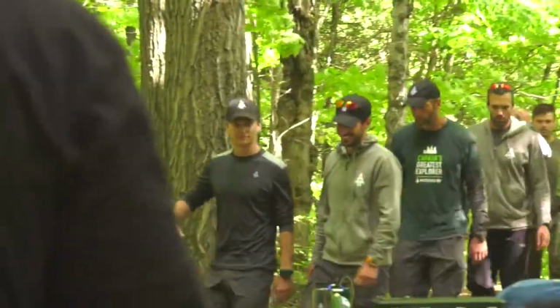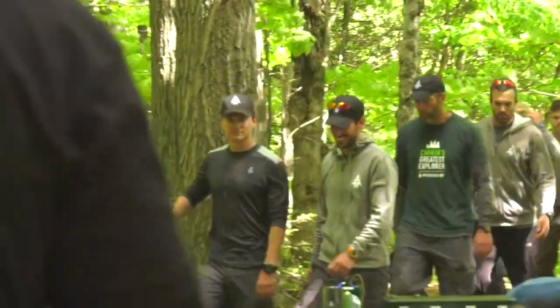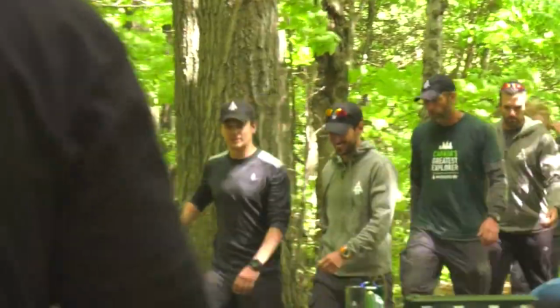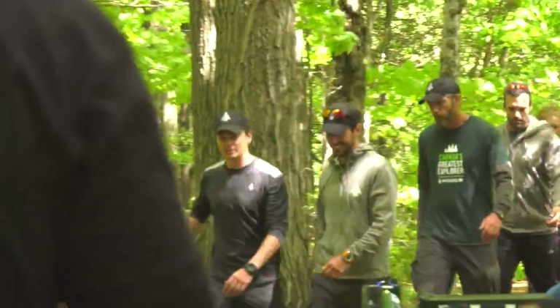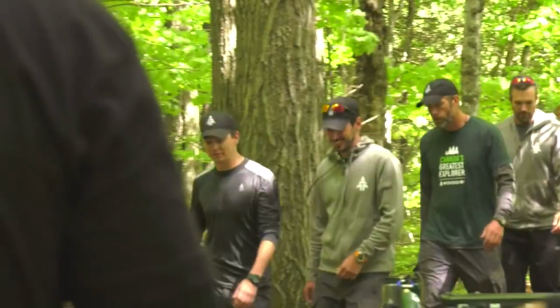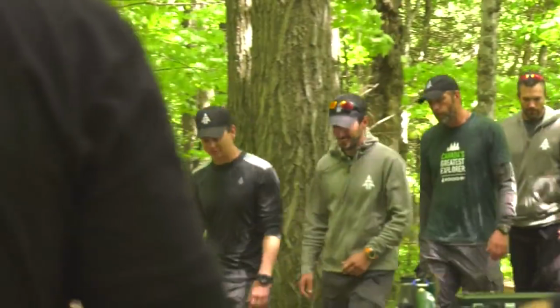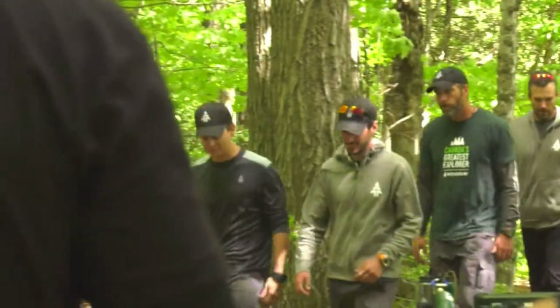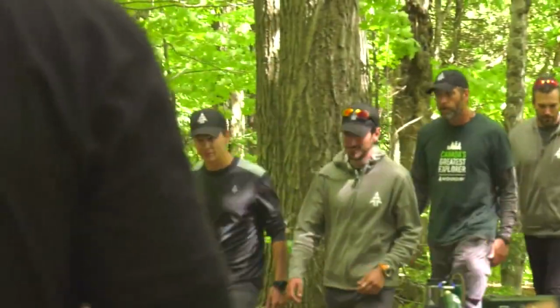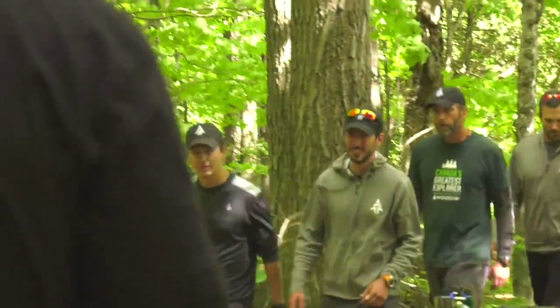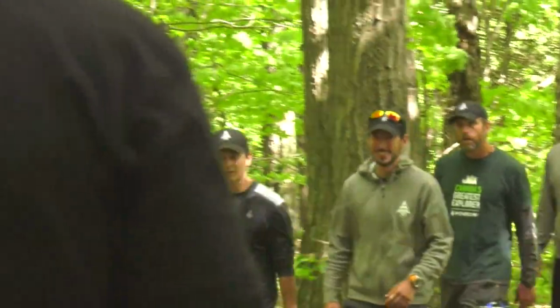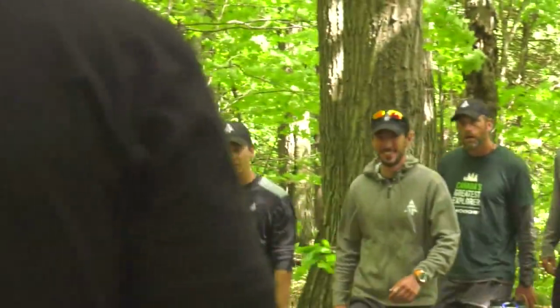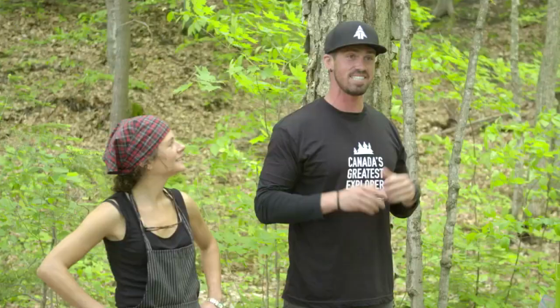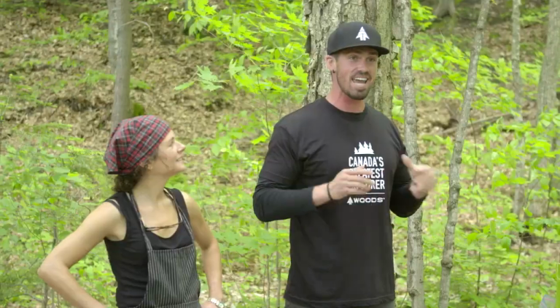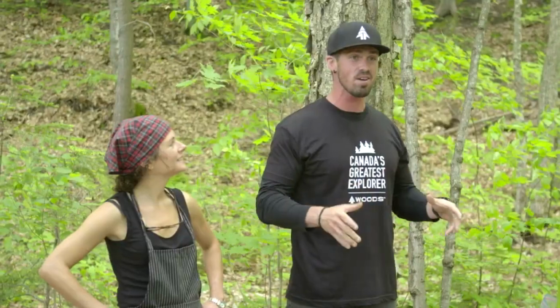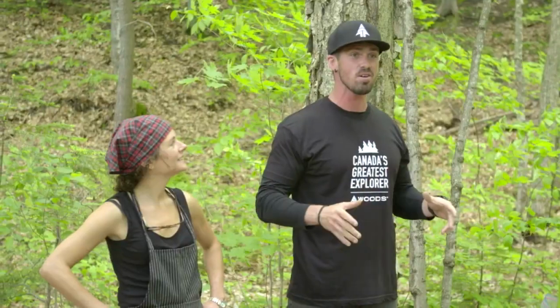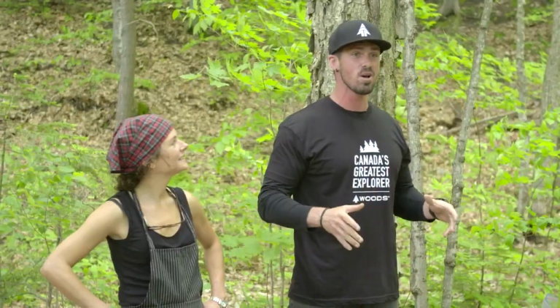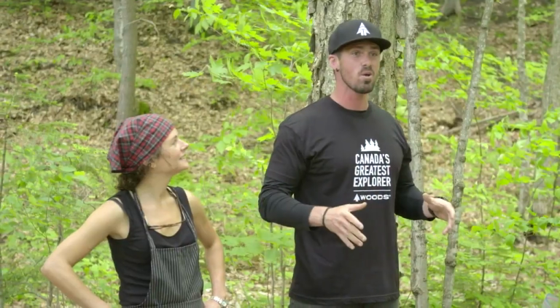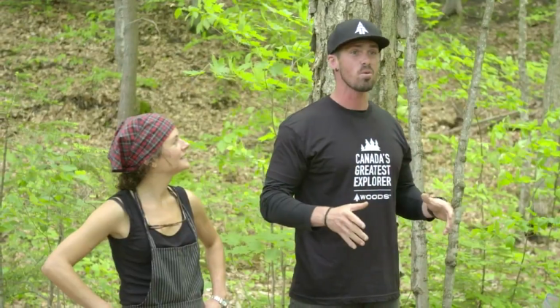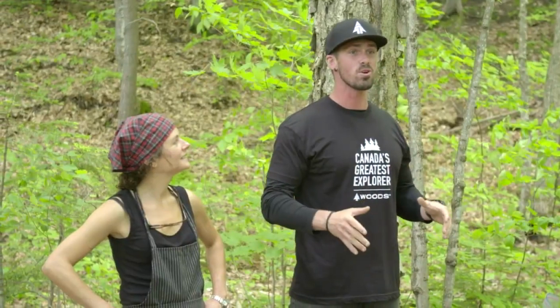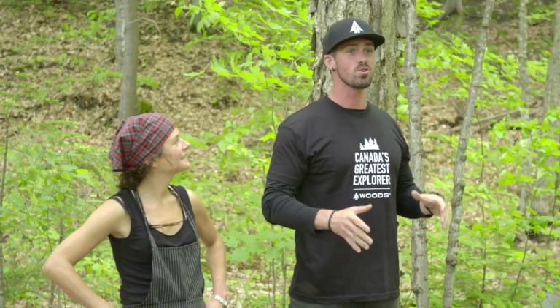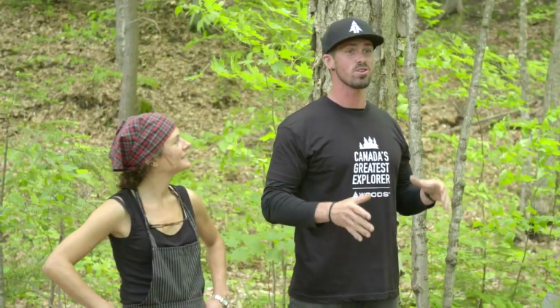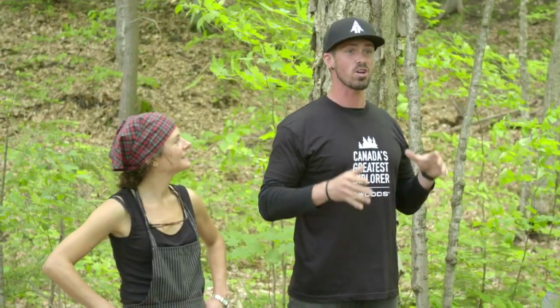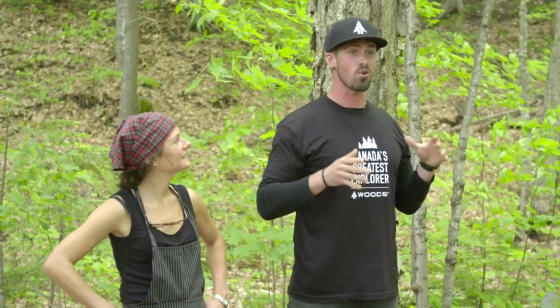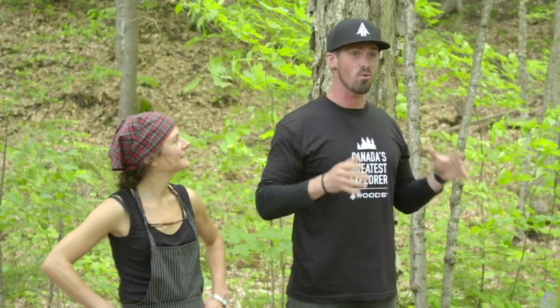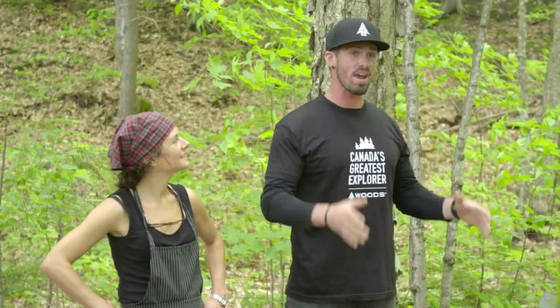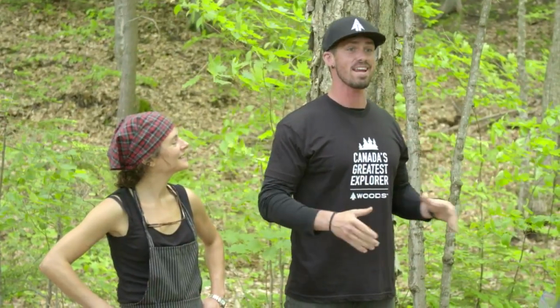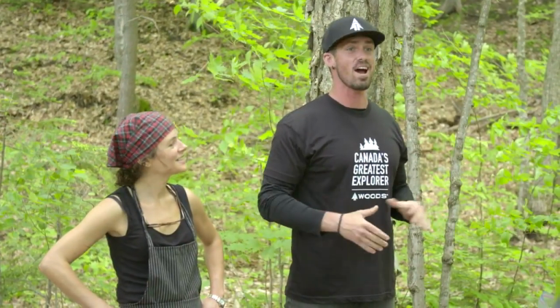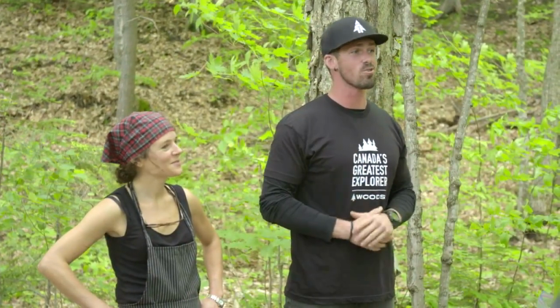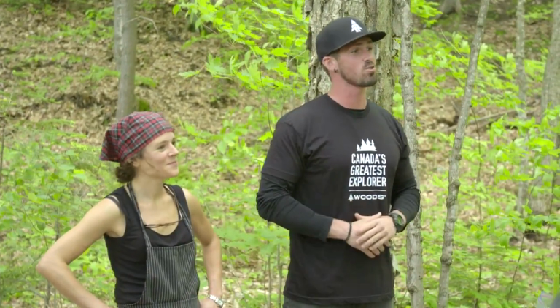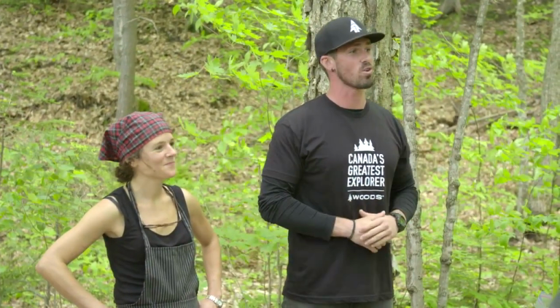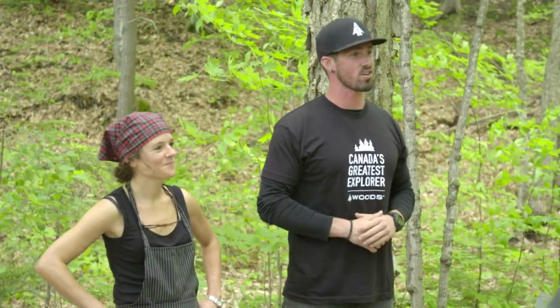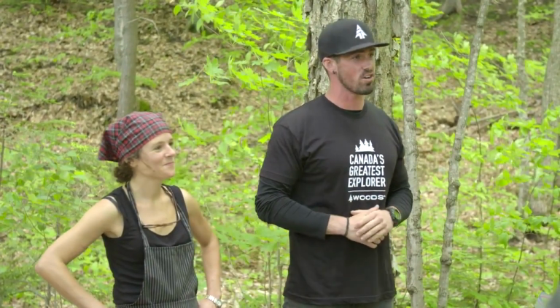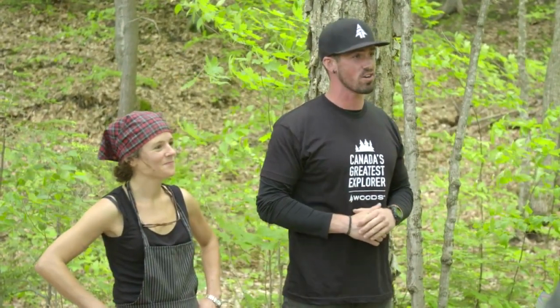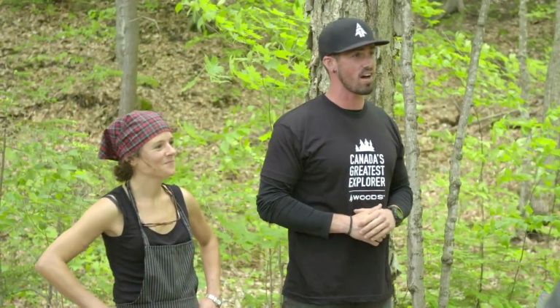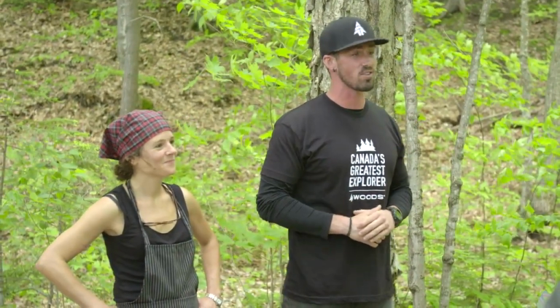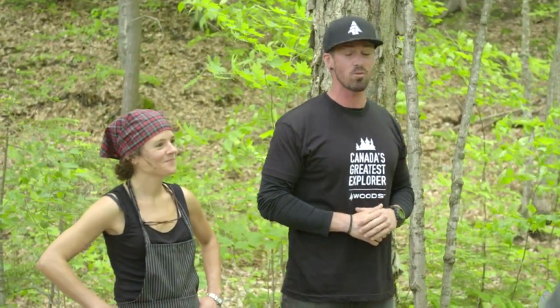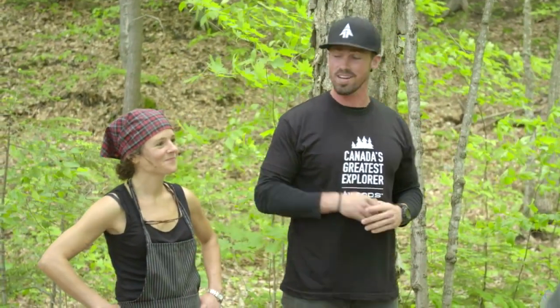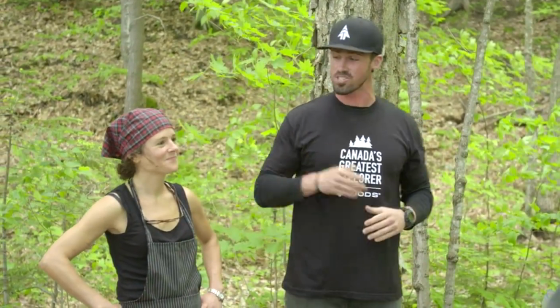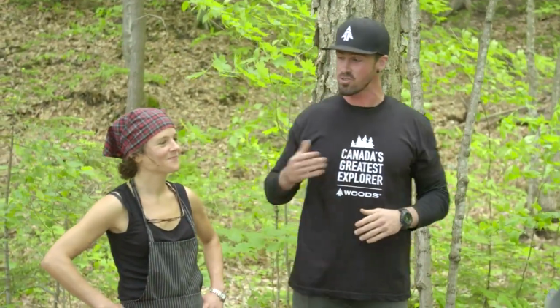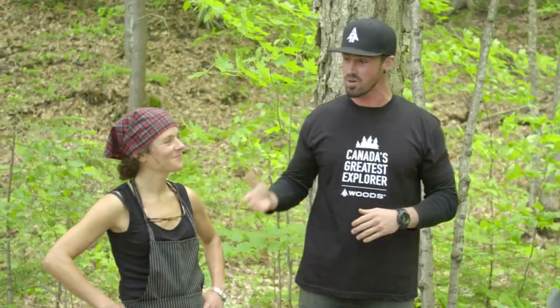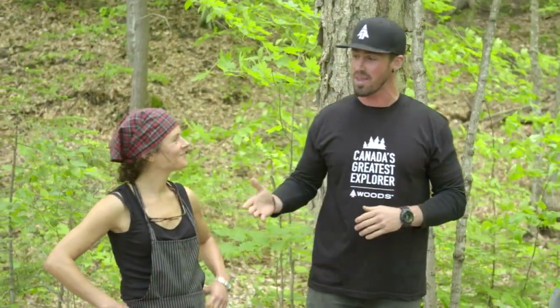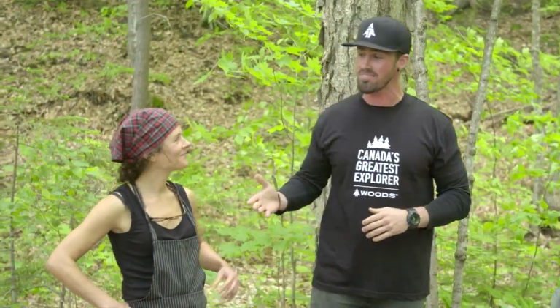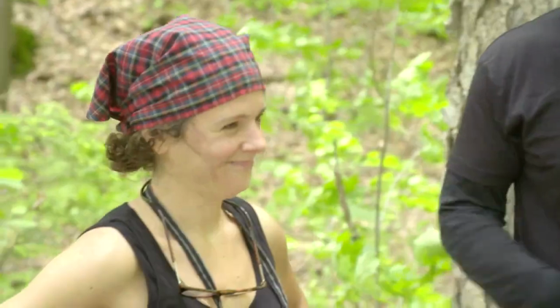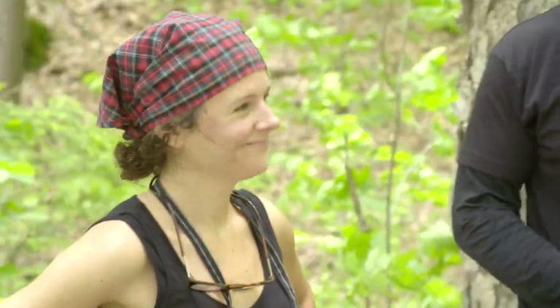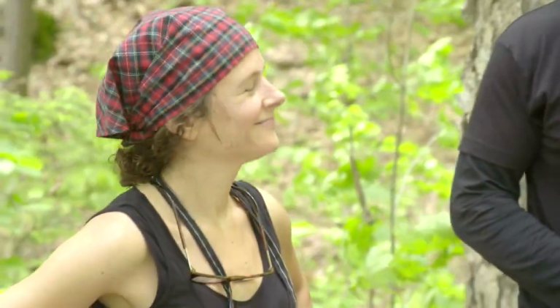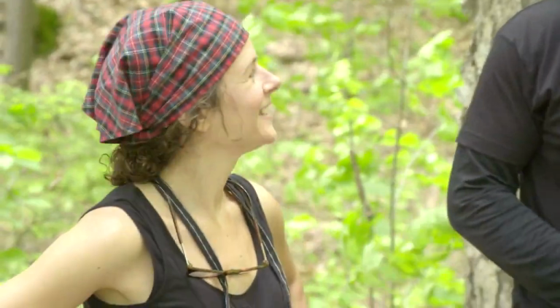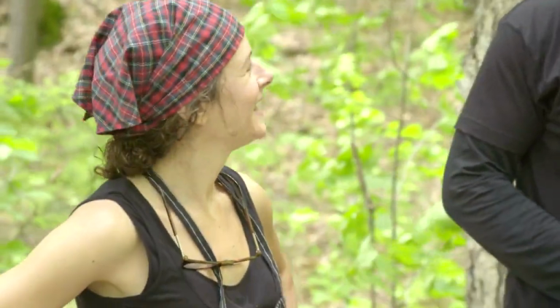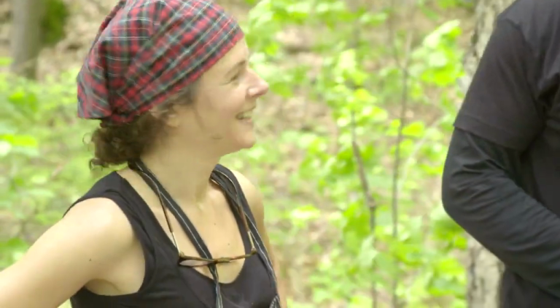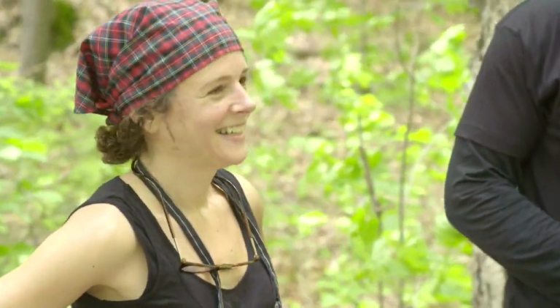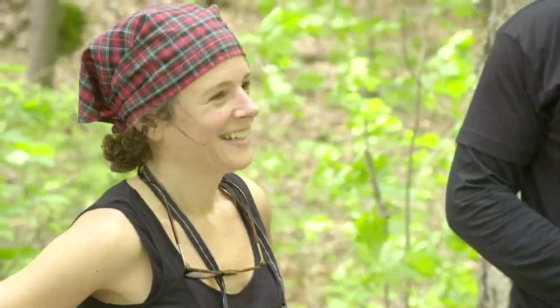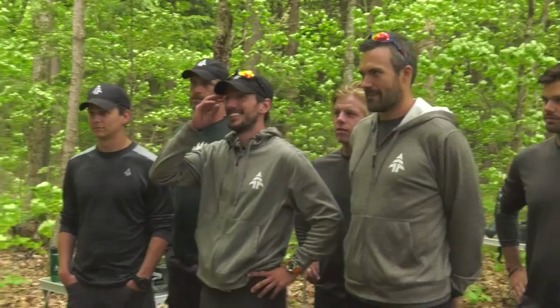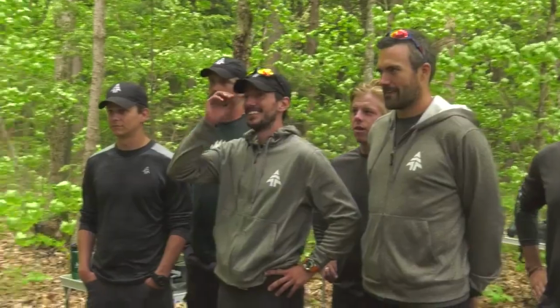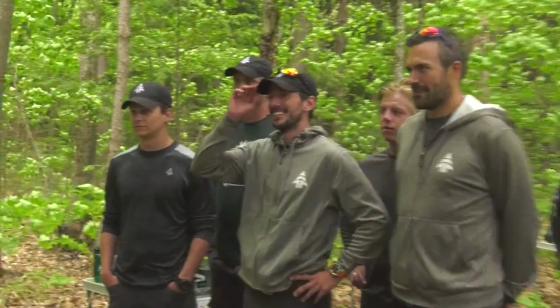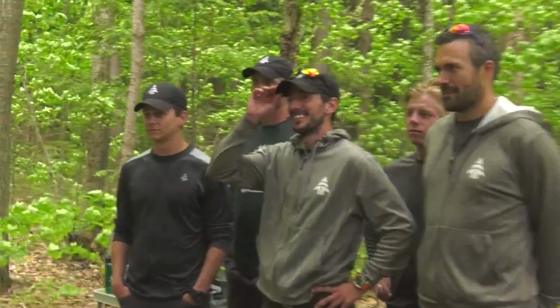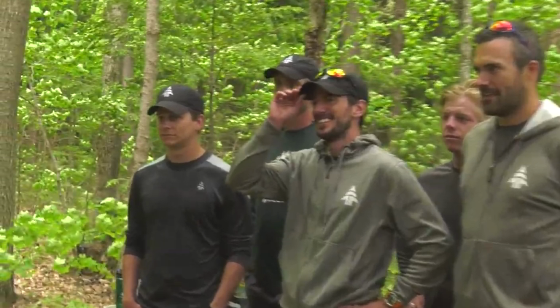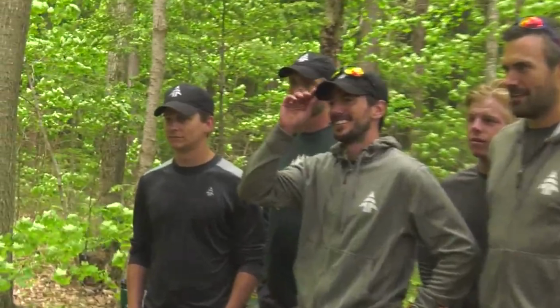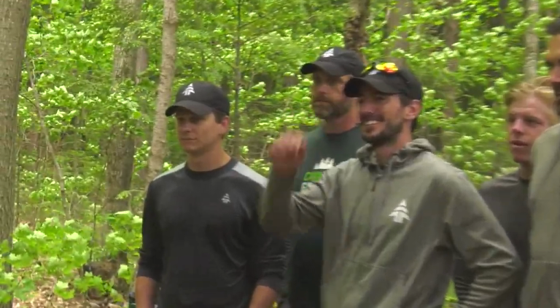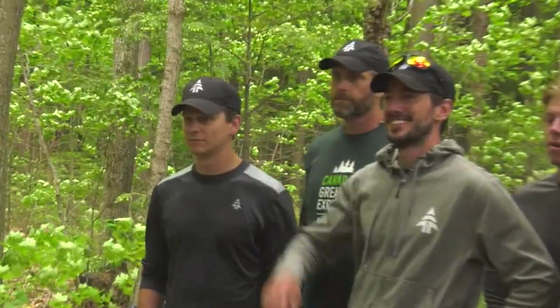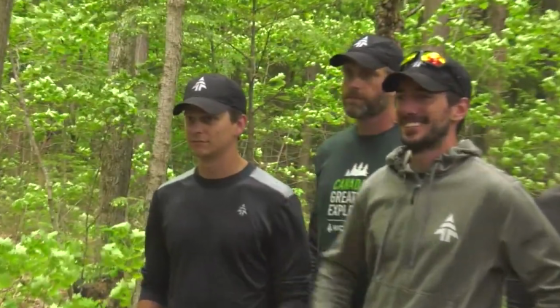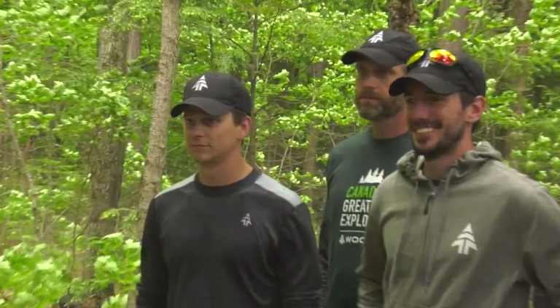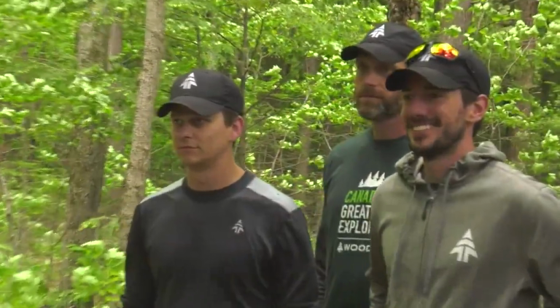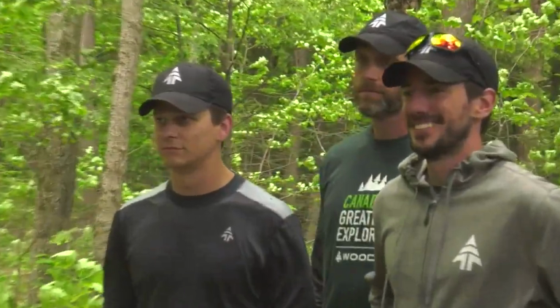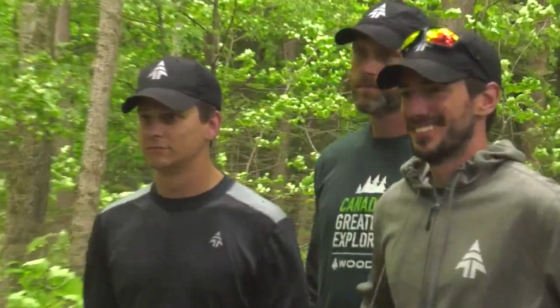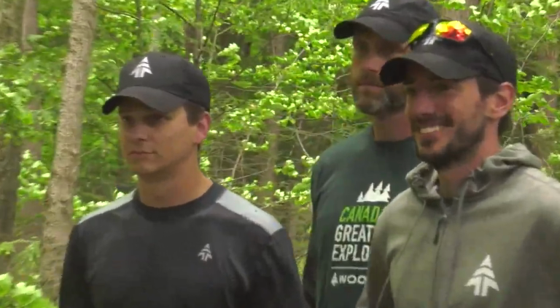Alright gentlemen, today we are doing the great outdoor cook-off, and to run us through it we have one of the top chefs in Canada, Nancy Hinton with us.